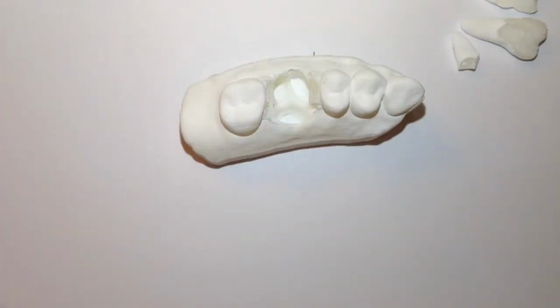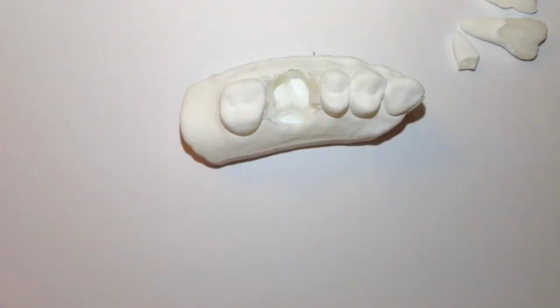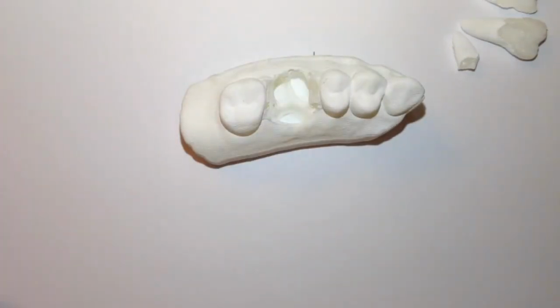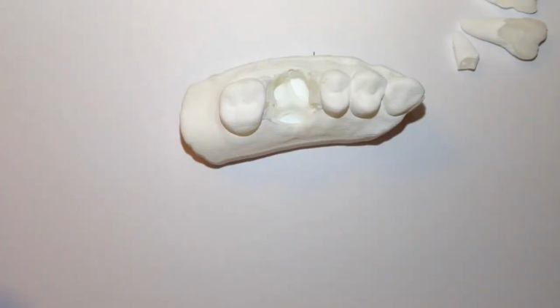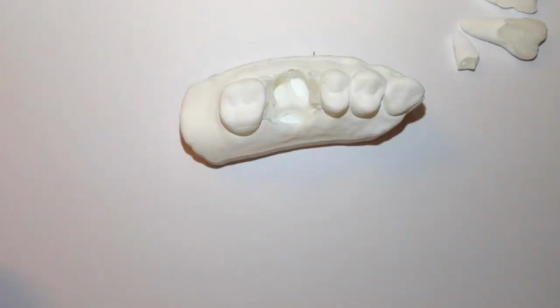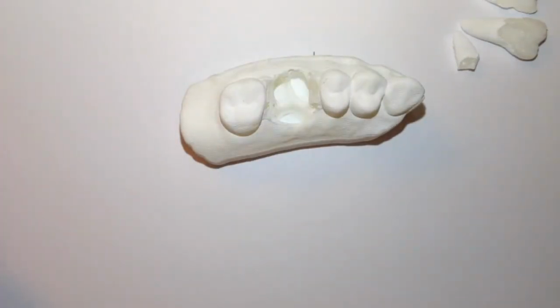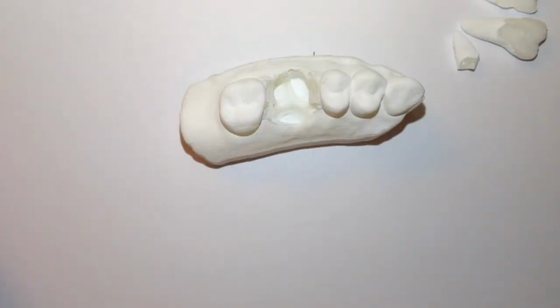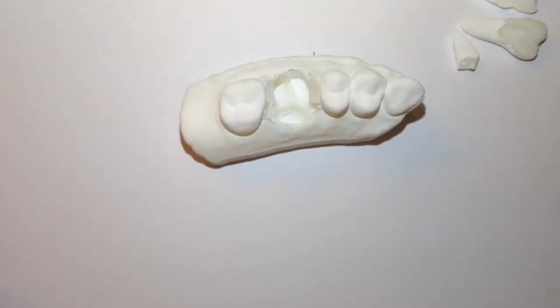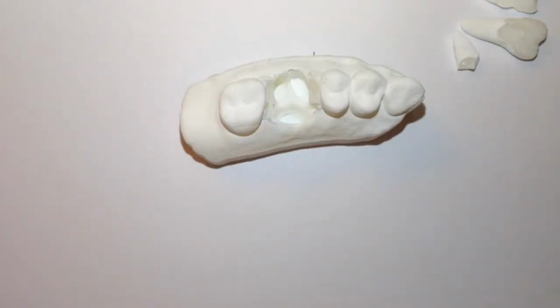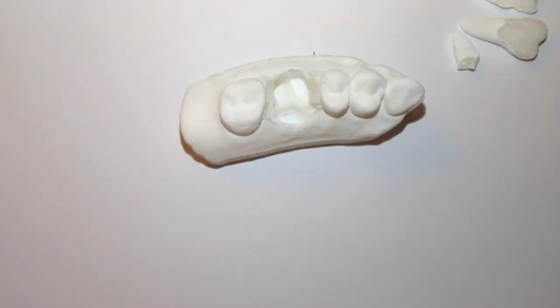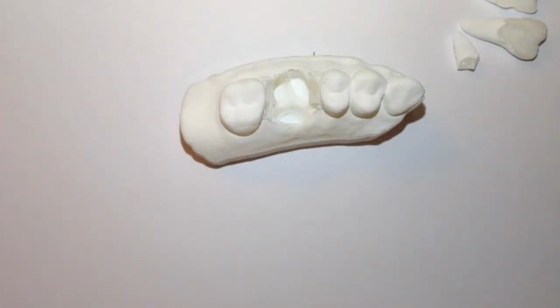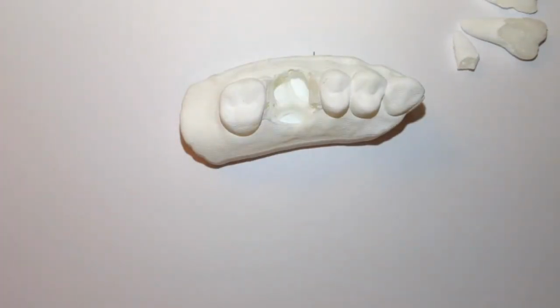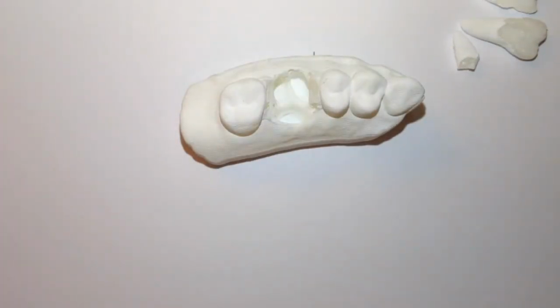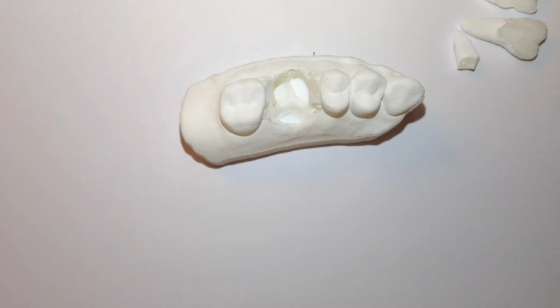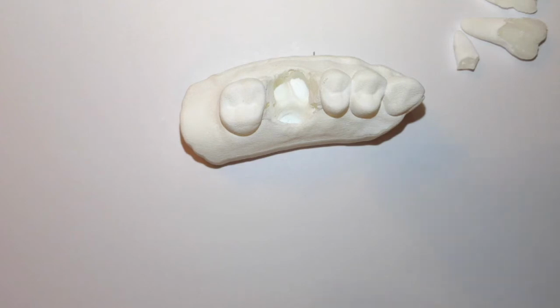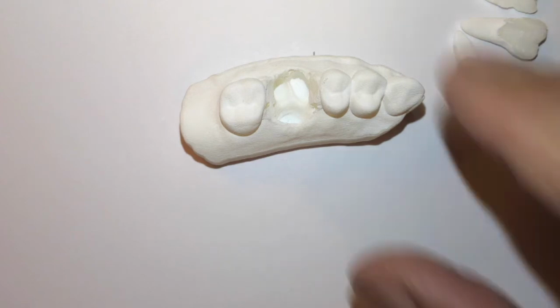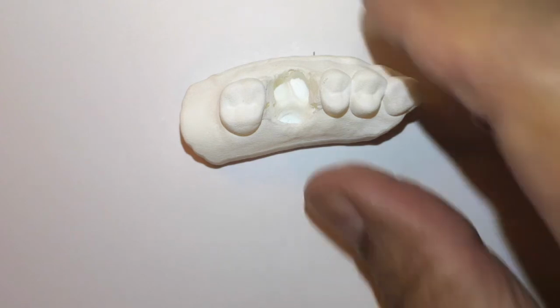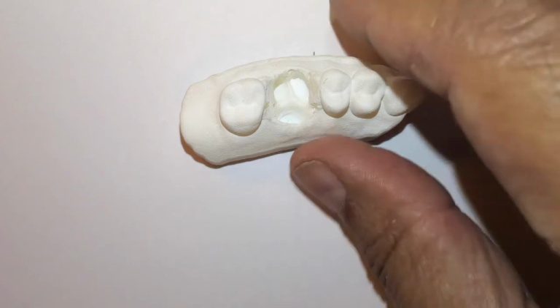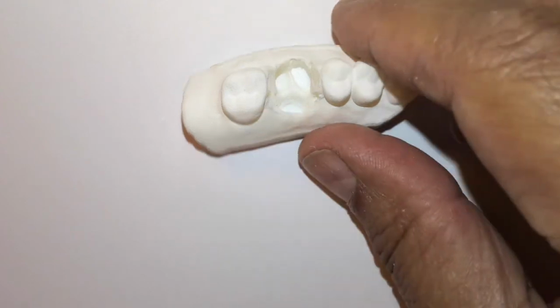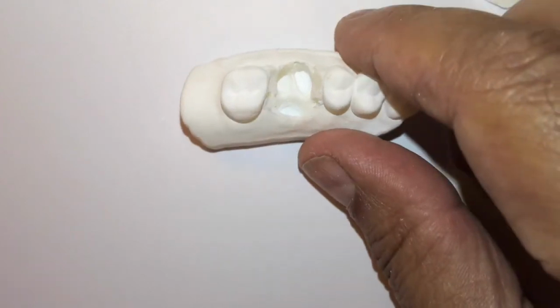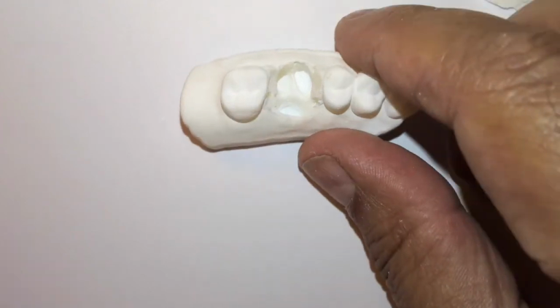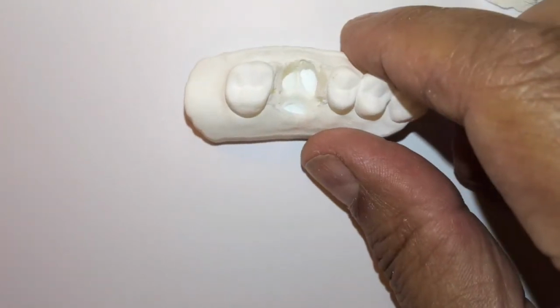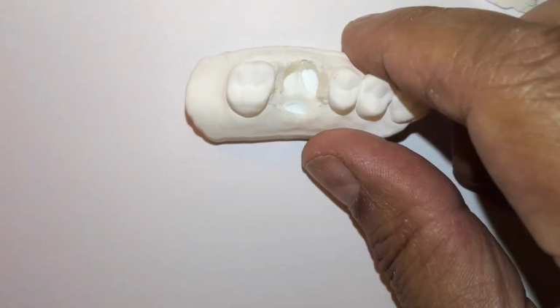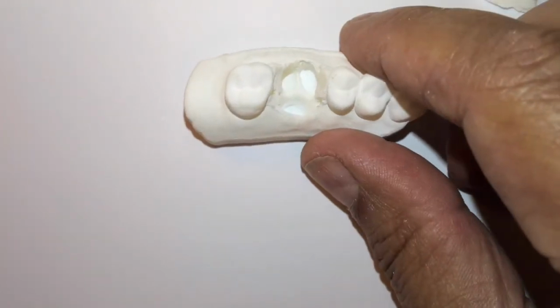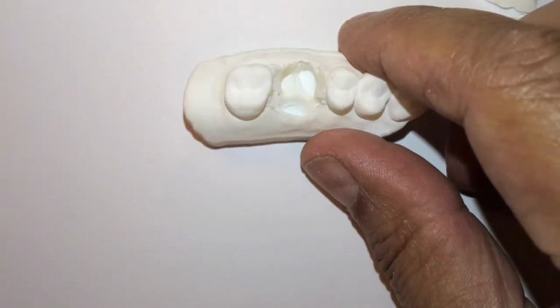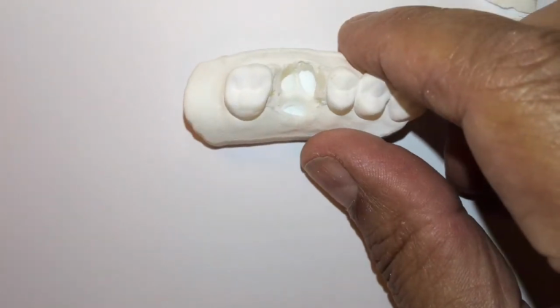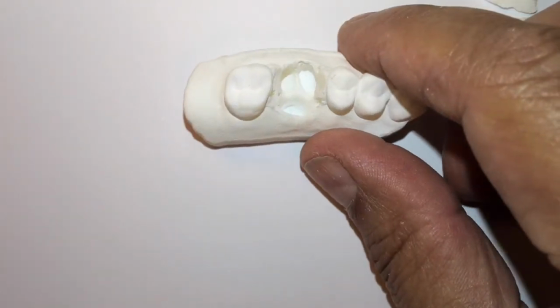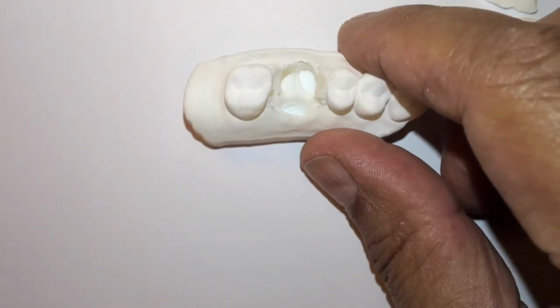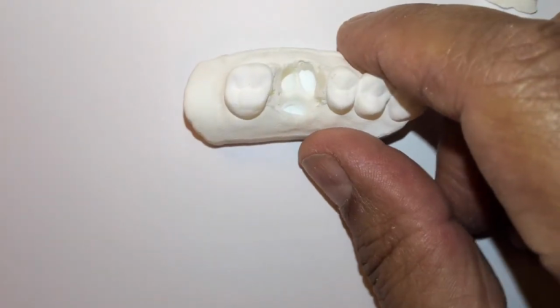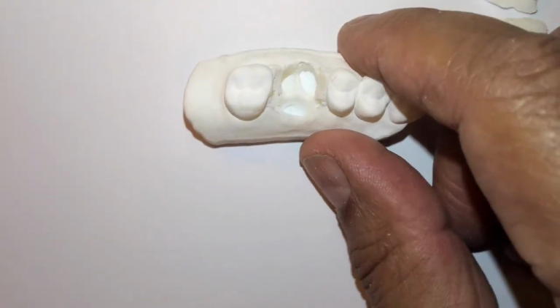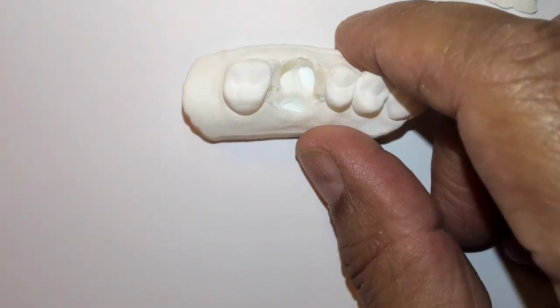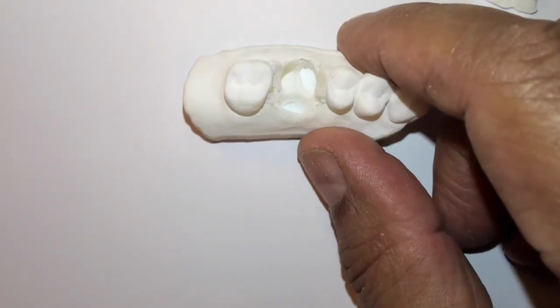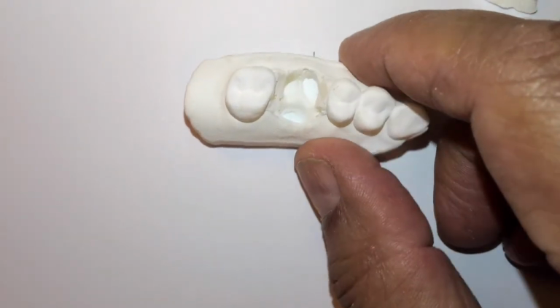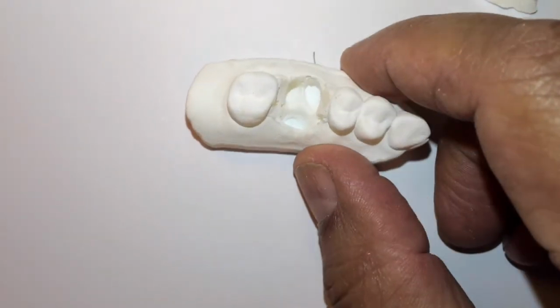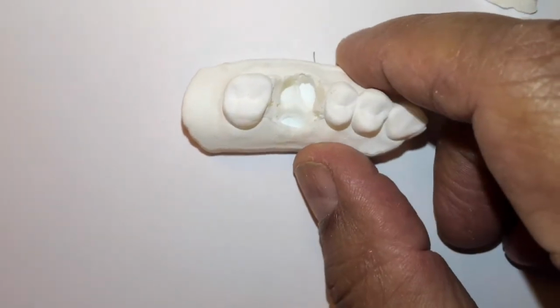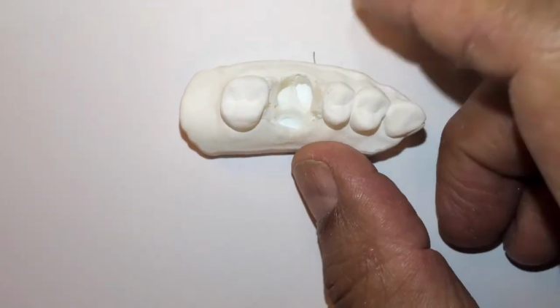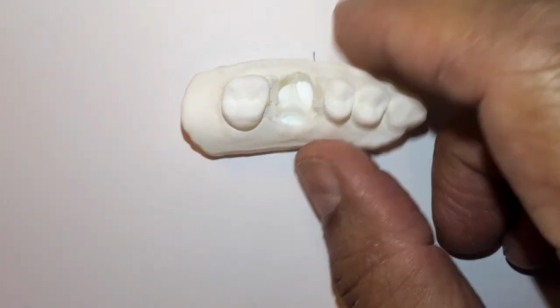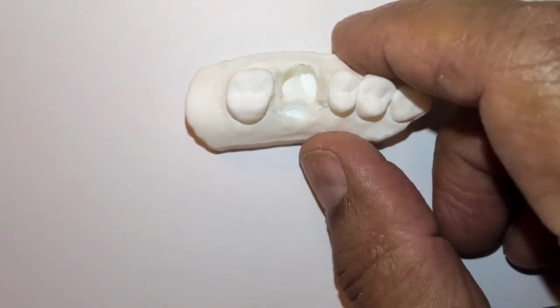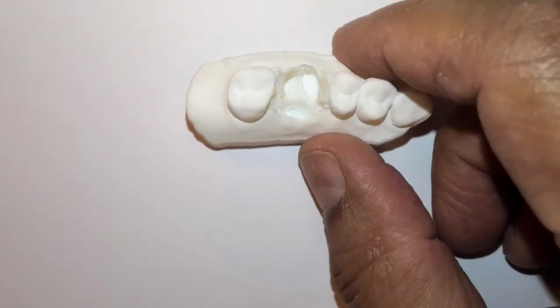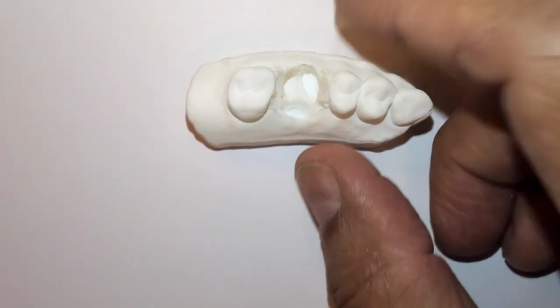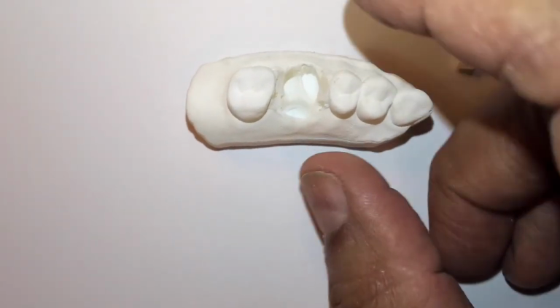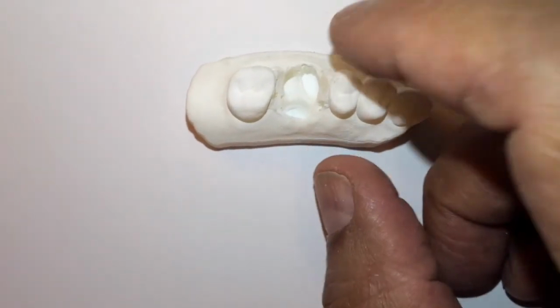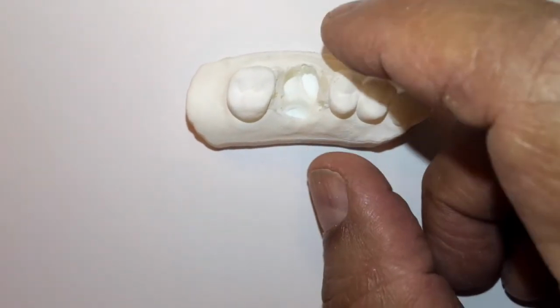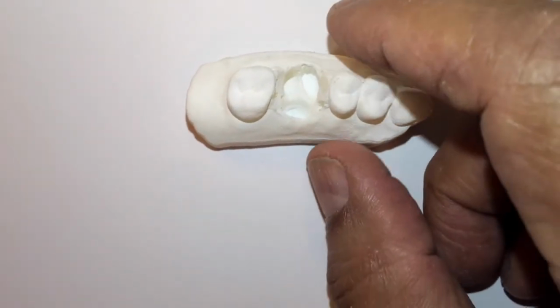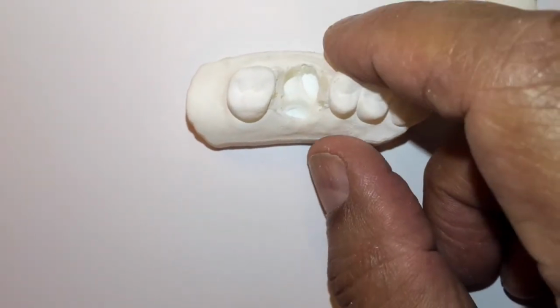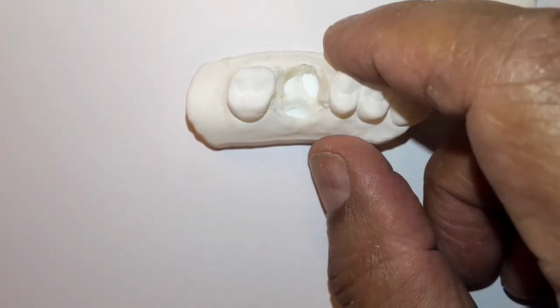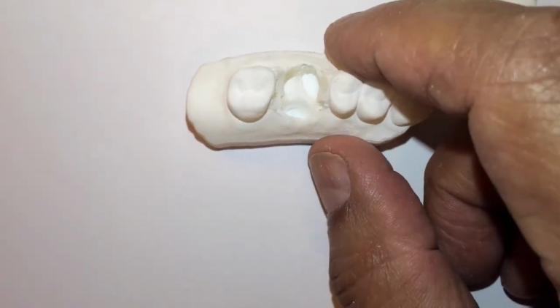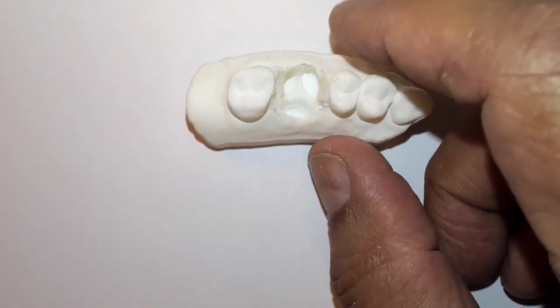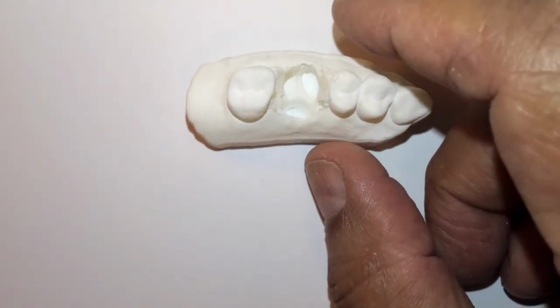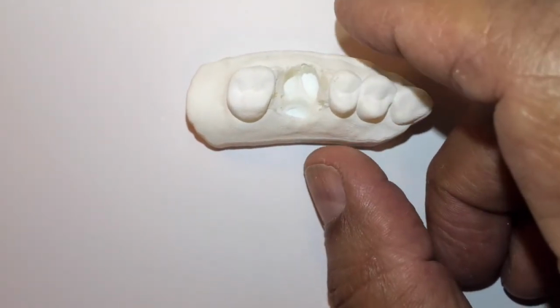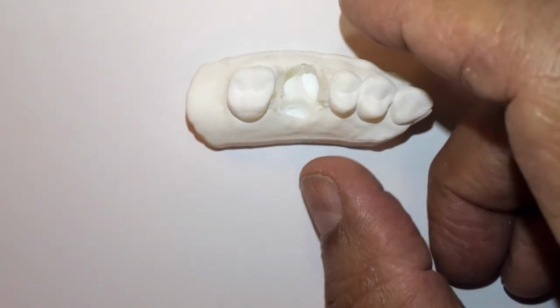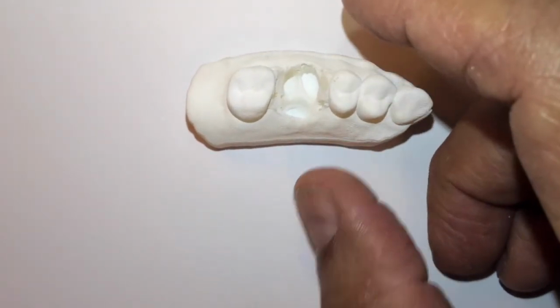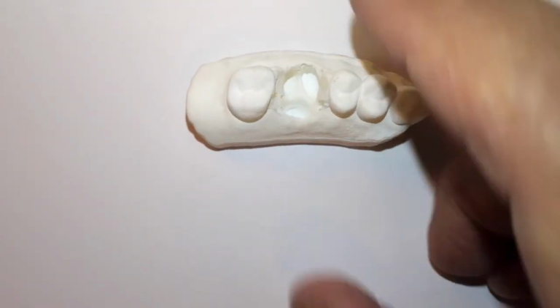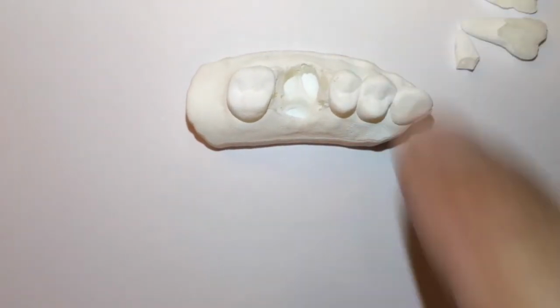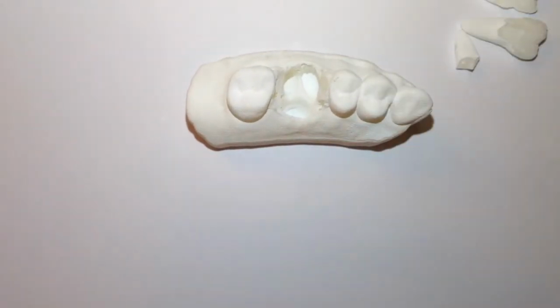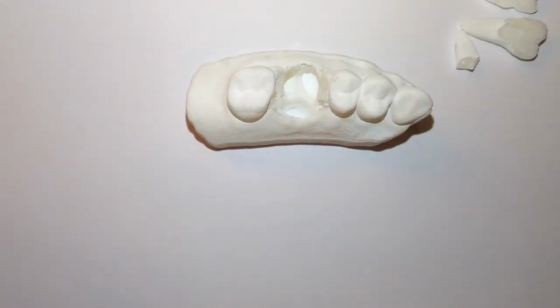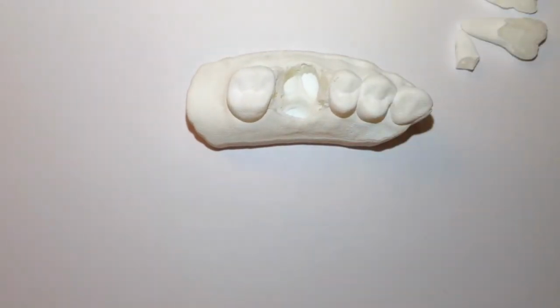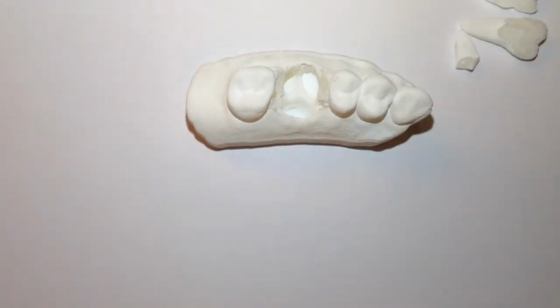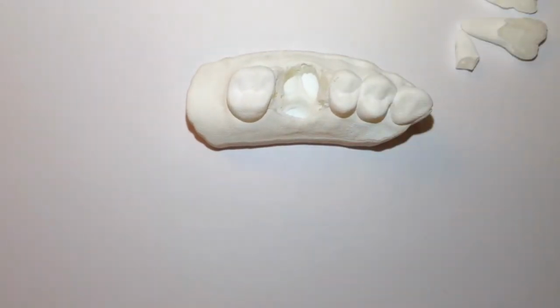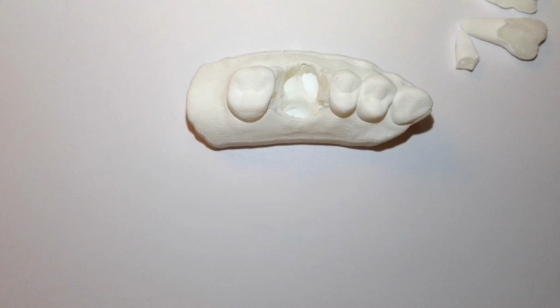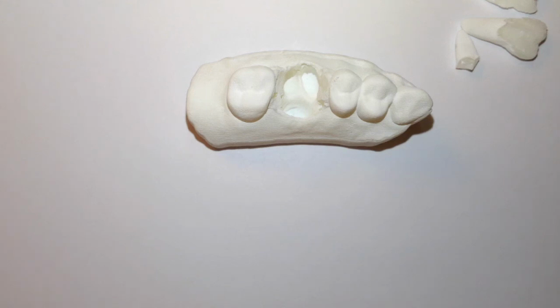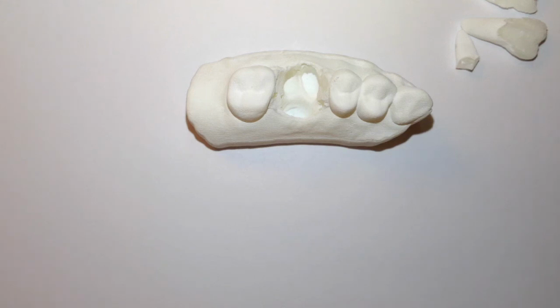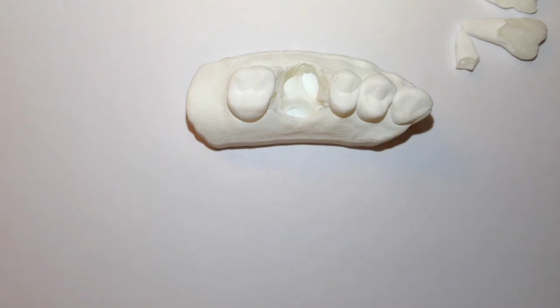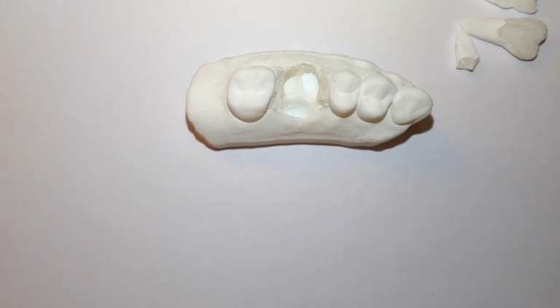This is Dr. Jerry Cuomo with the oral surgery atraumatic removal of tooth number three. Take care.